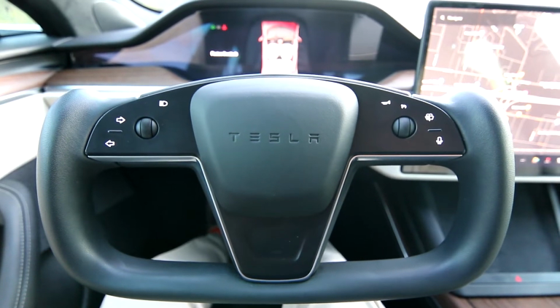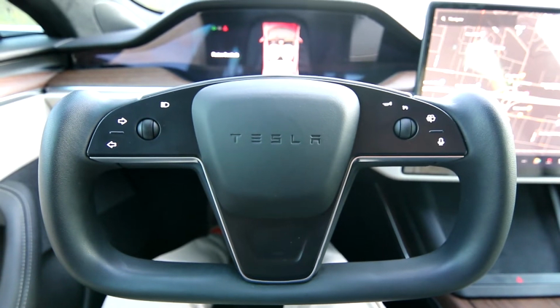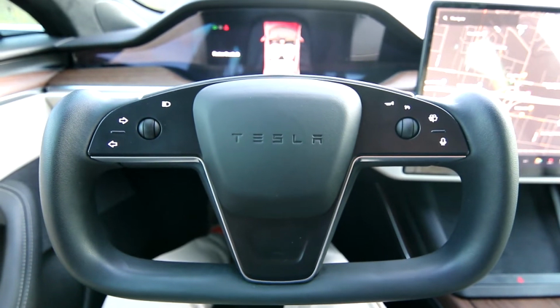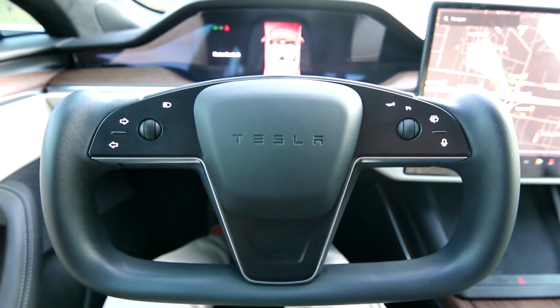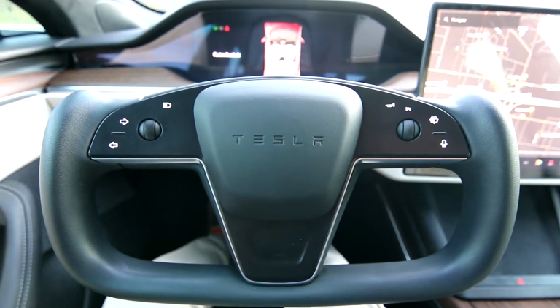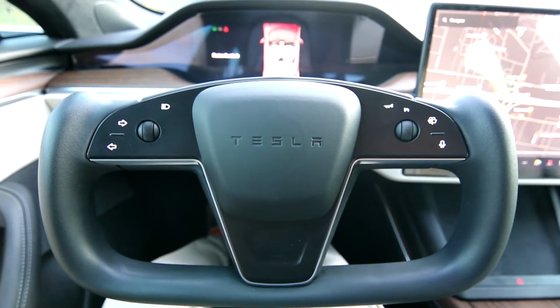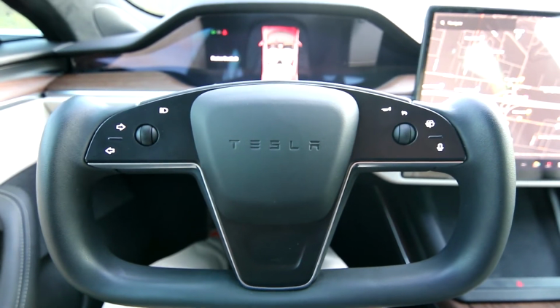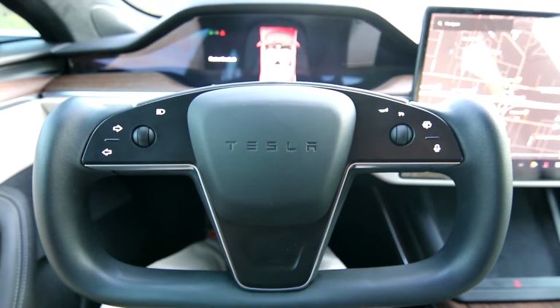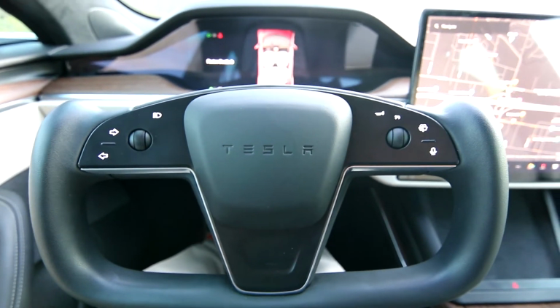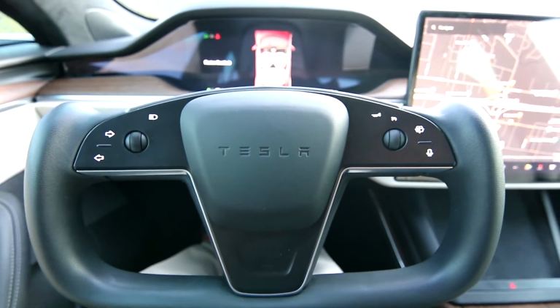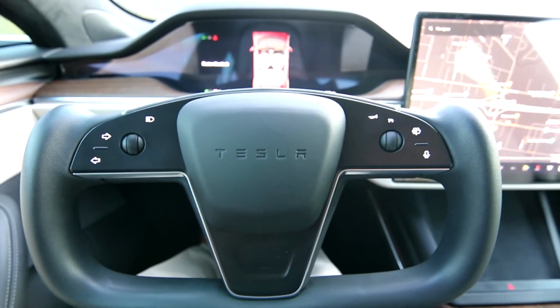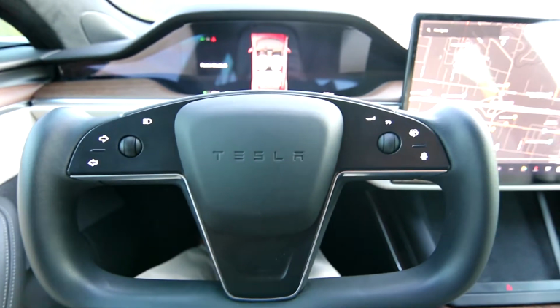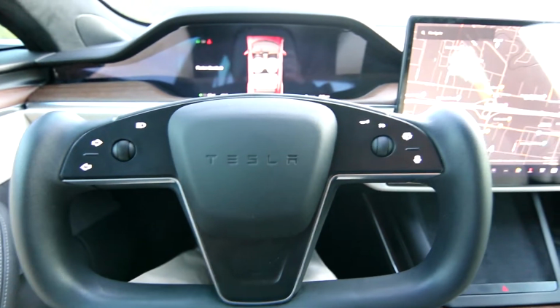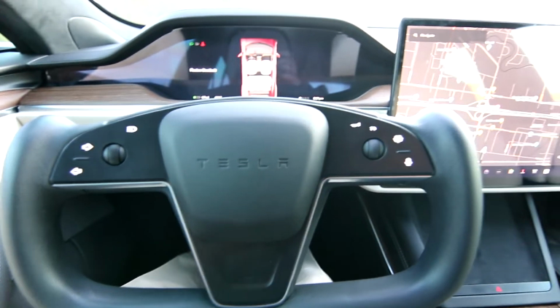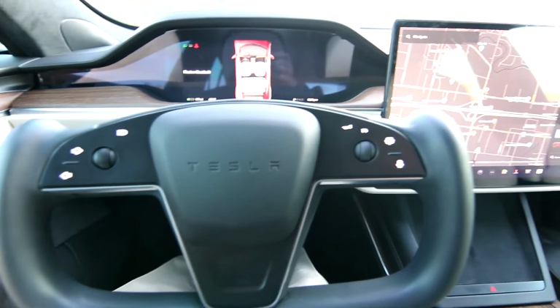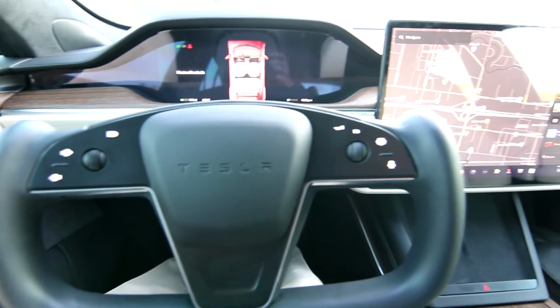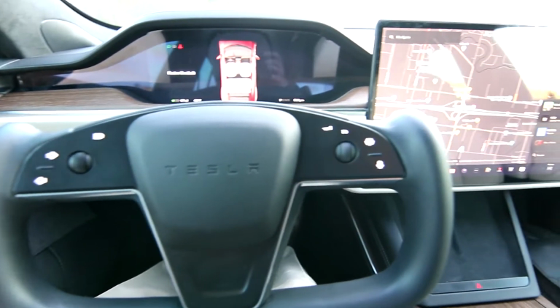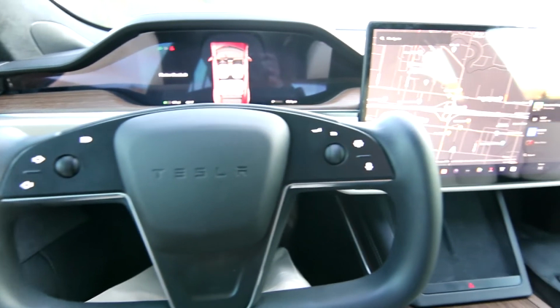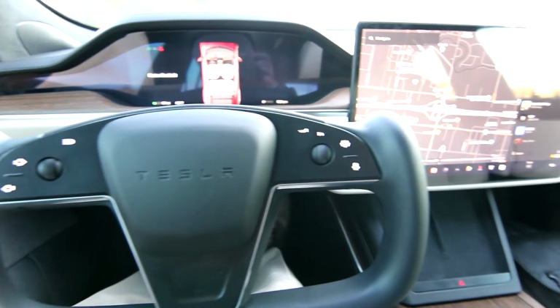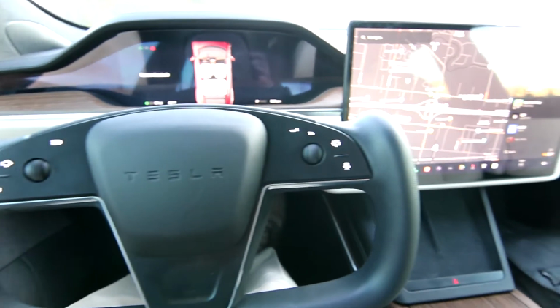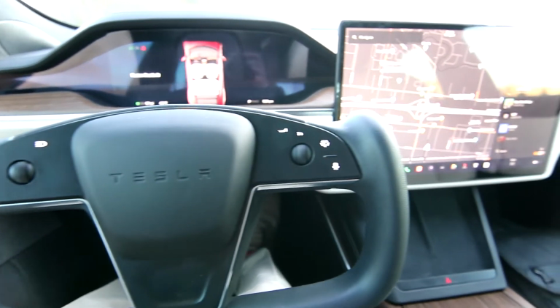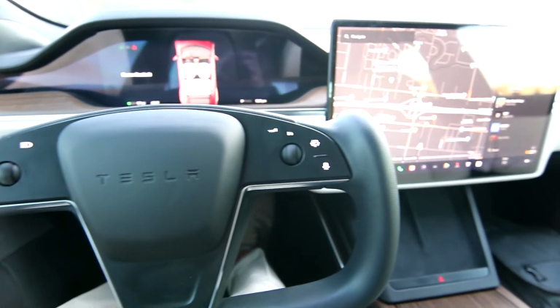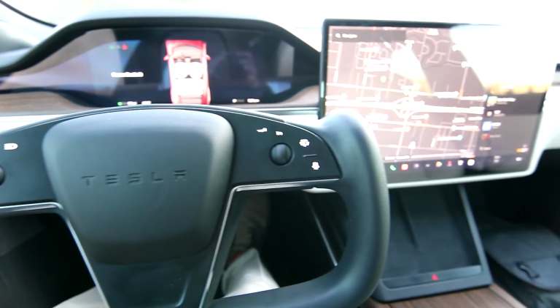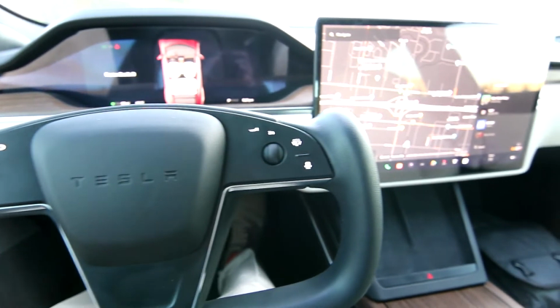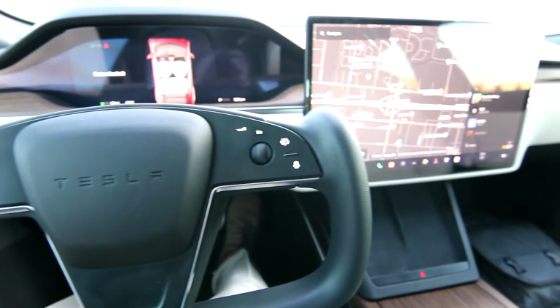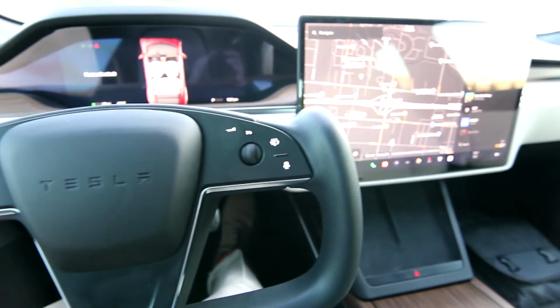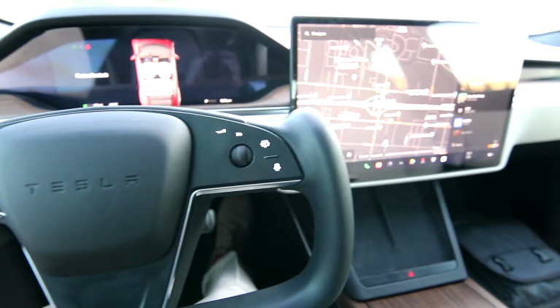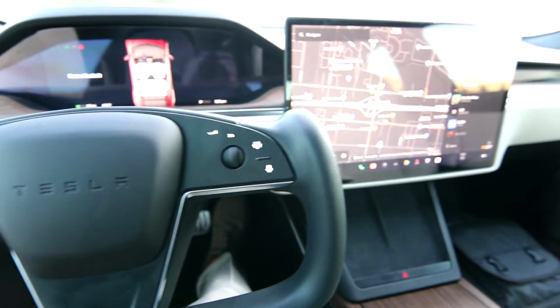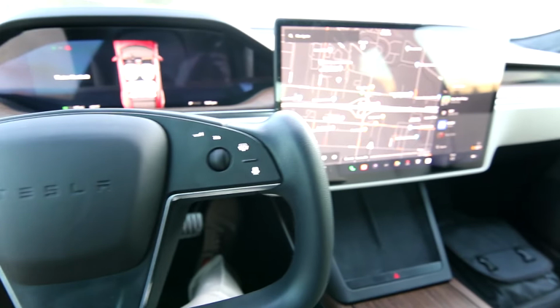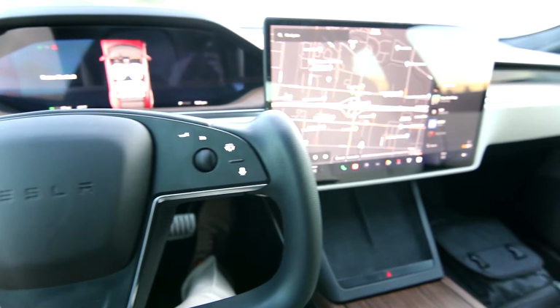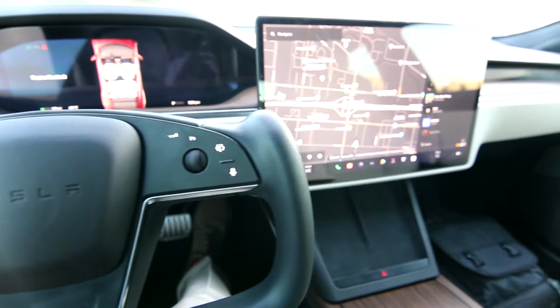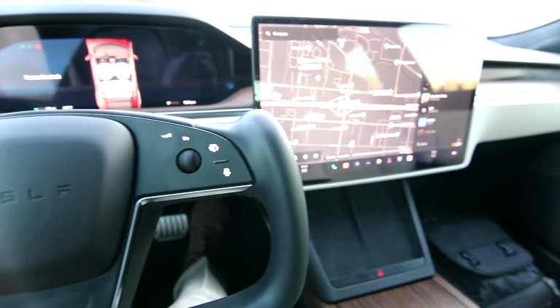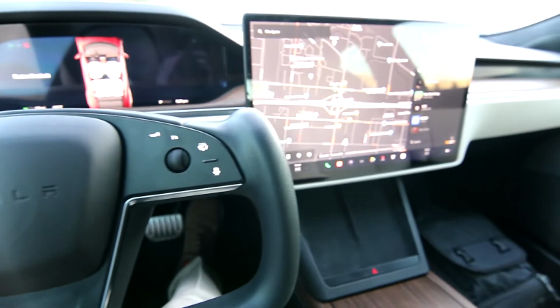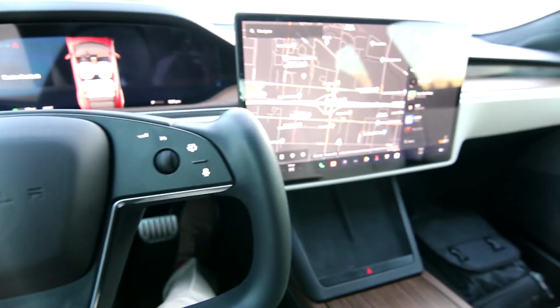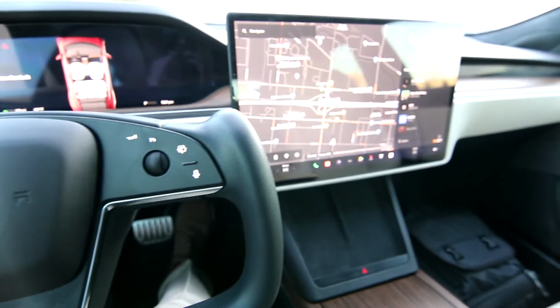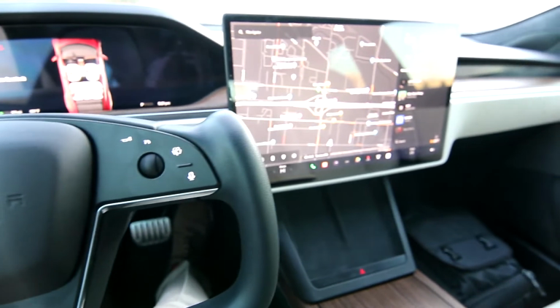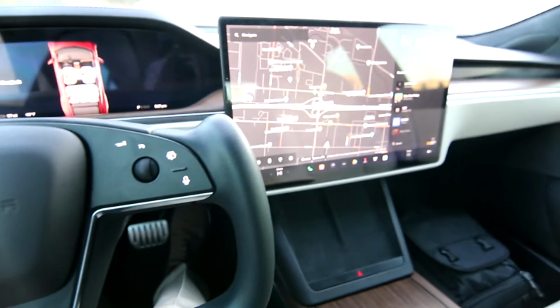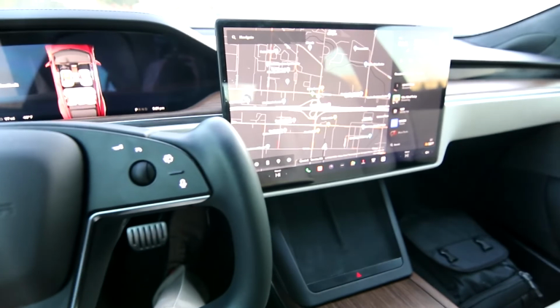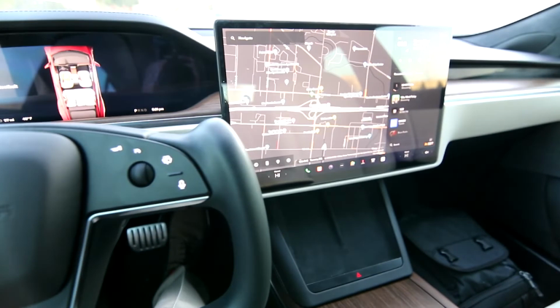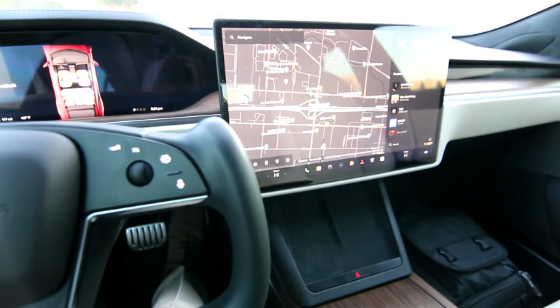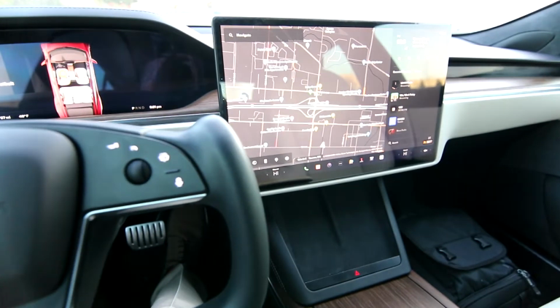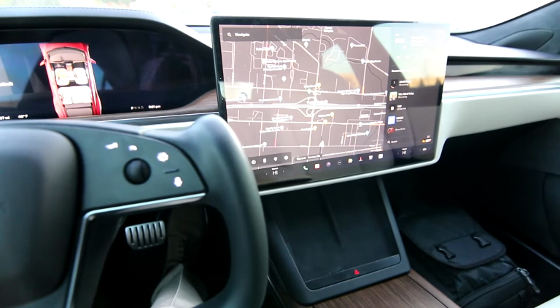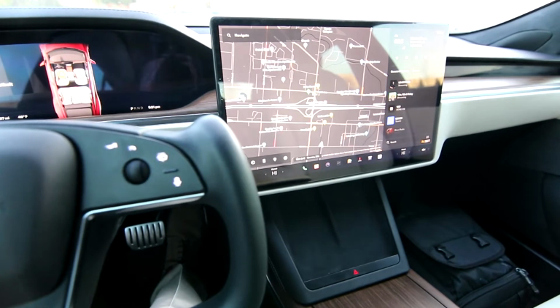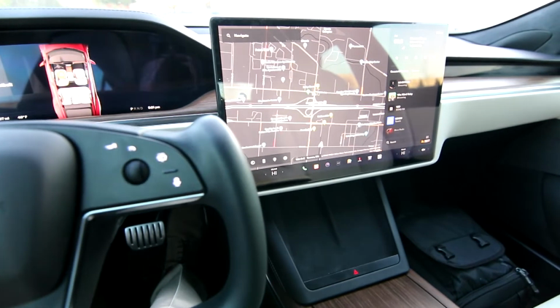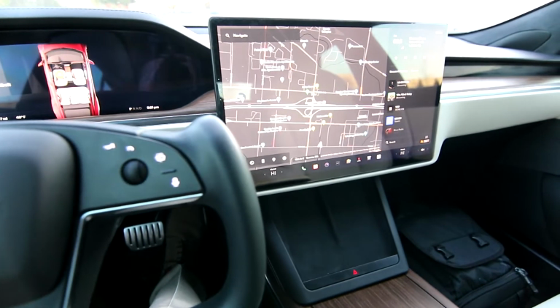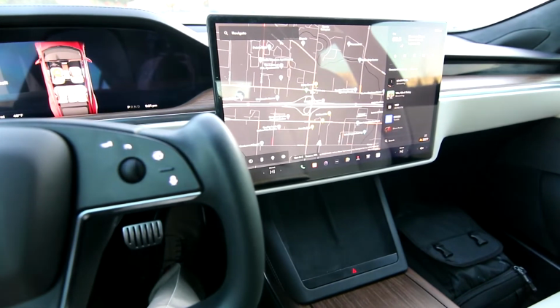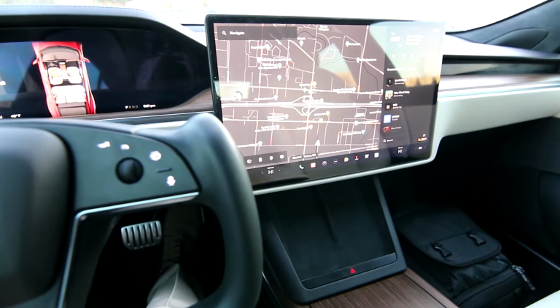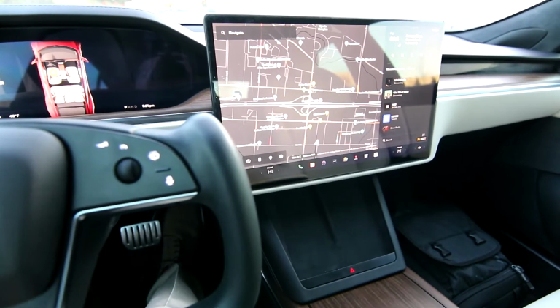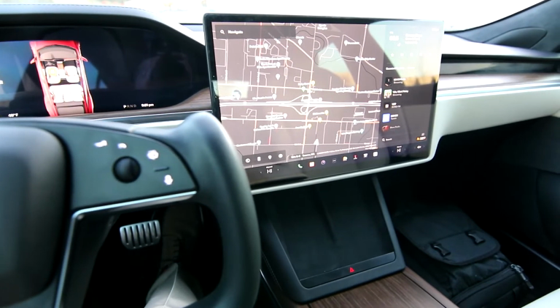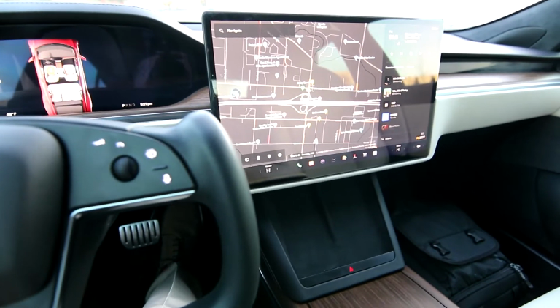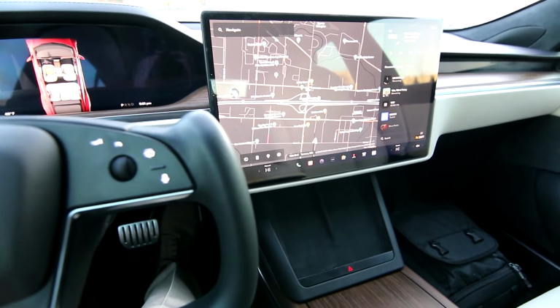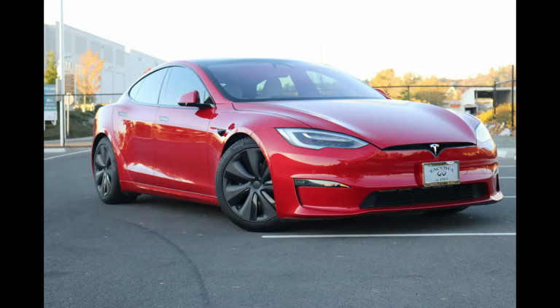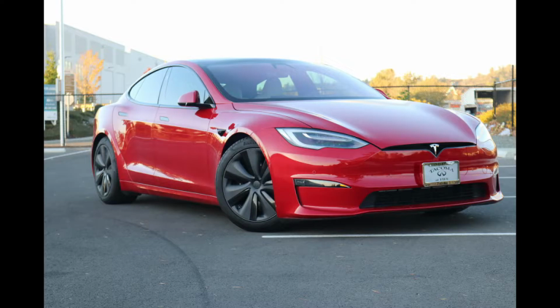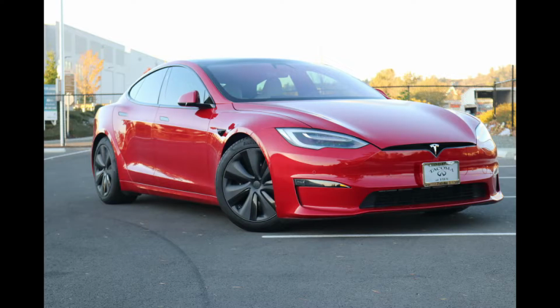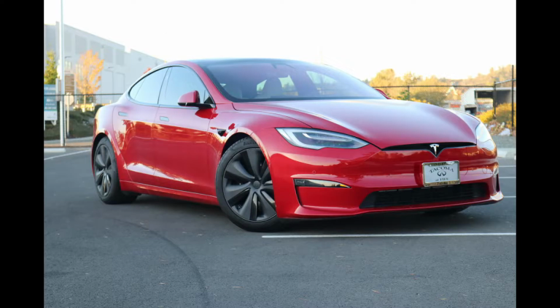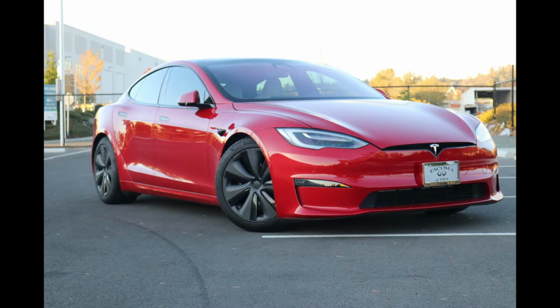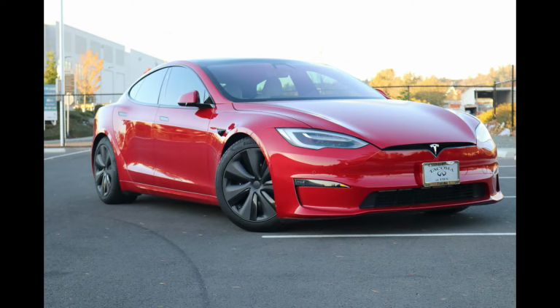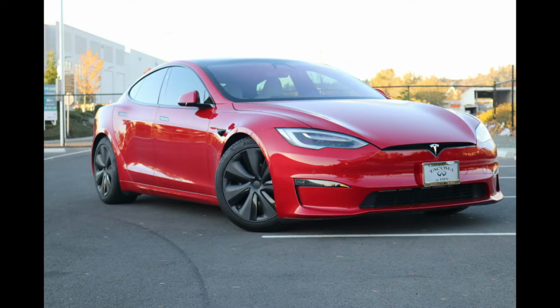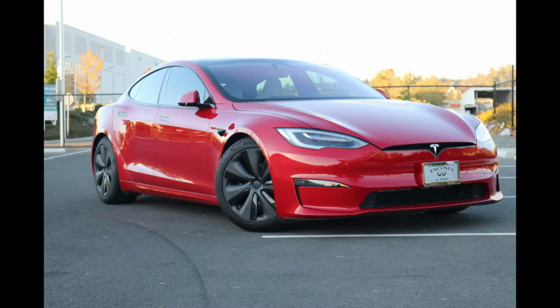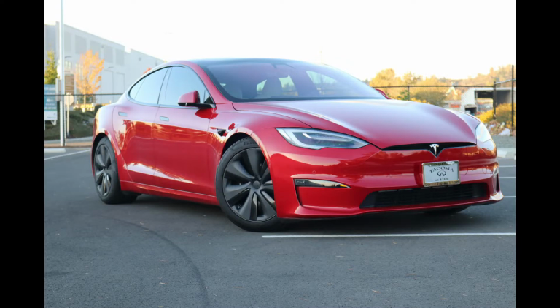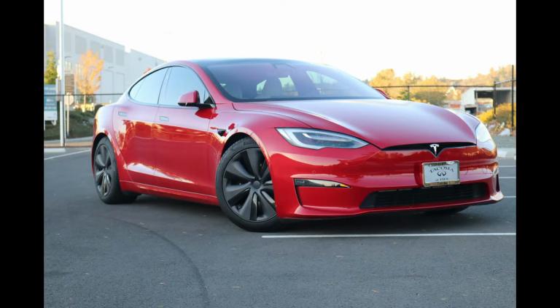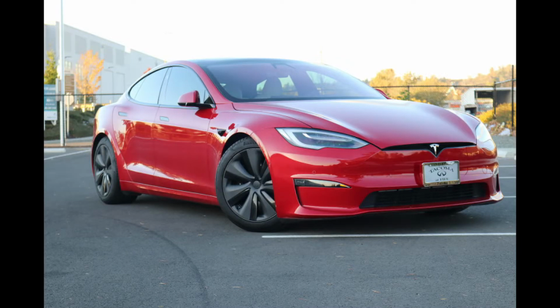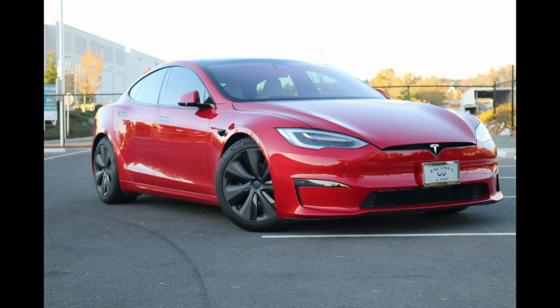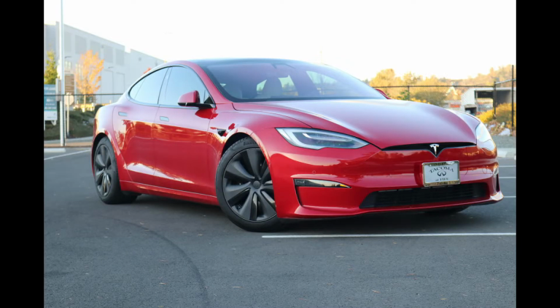Hello, Joe here from Infinity of Tacoma. Today I'm going to tell you about this absolutely beautiful 2022 Tesla Model S.